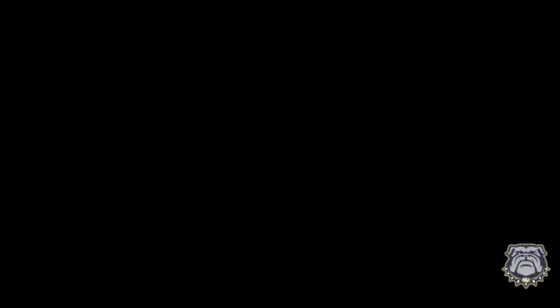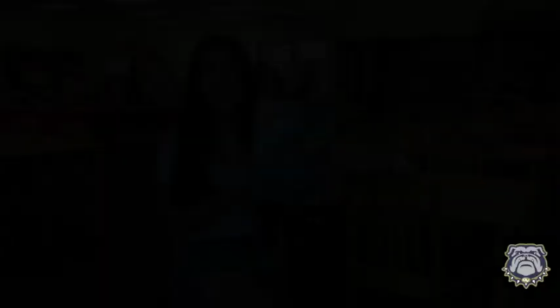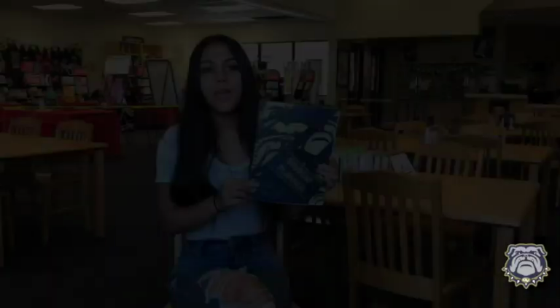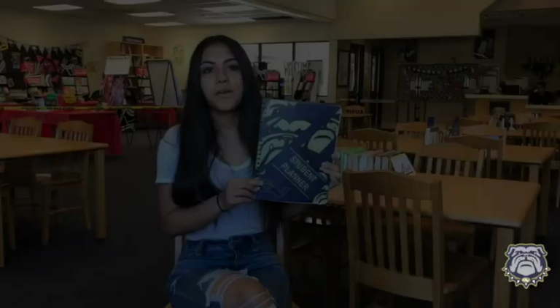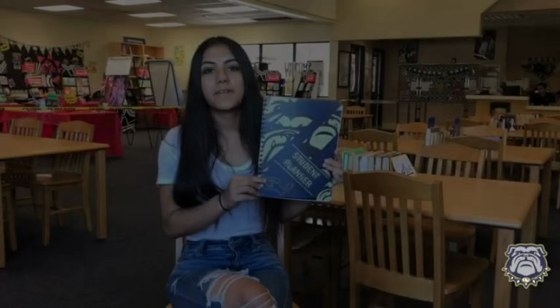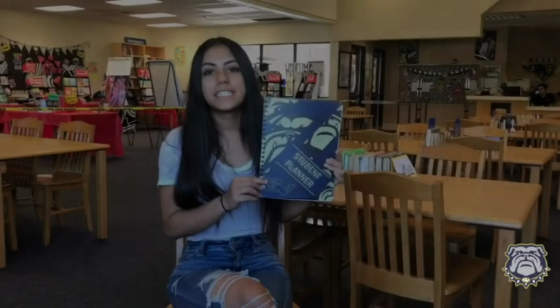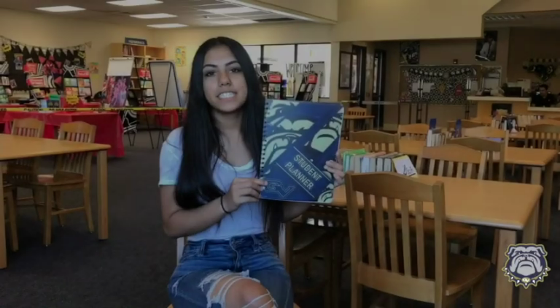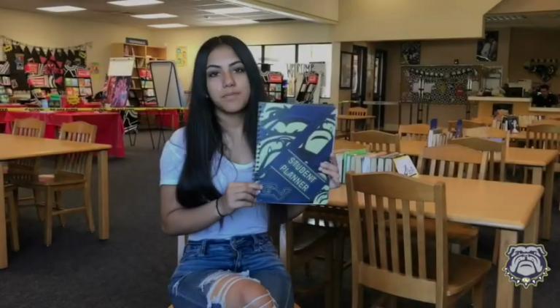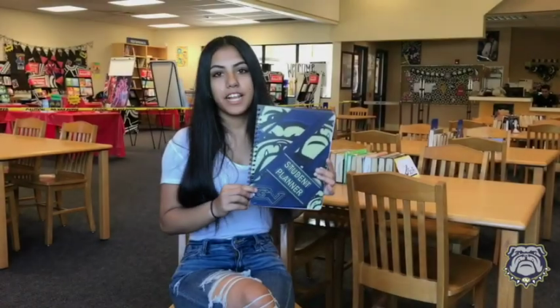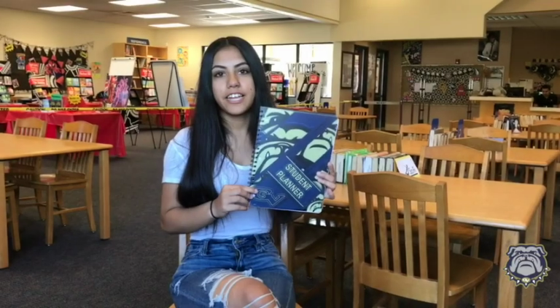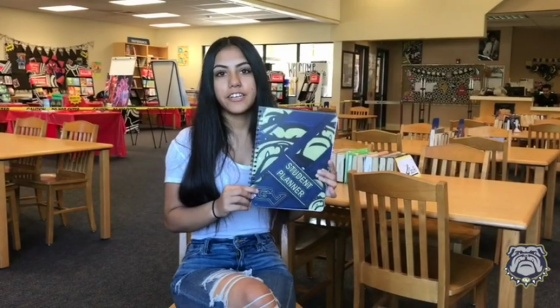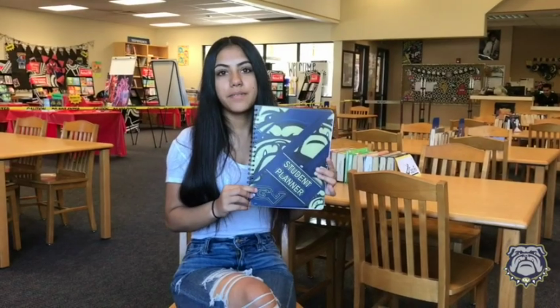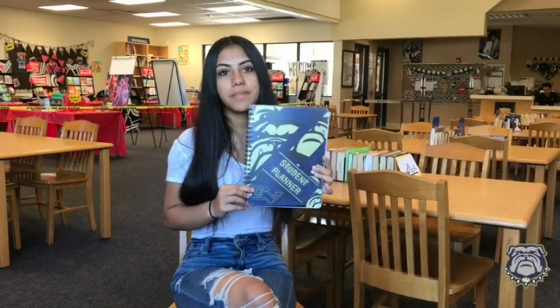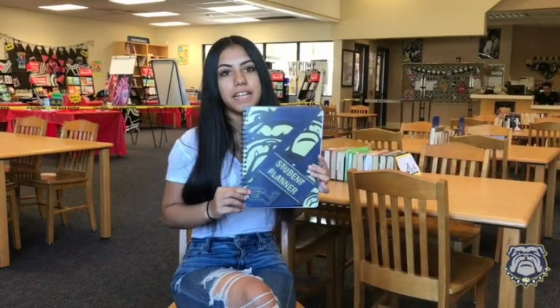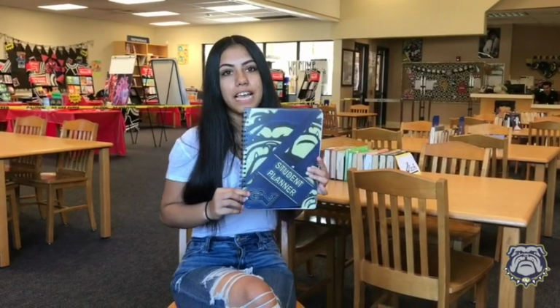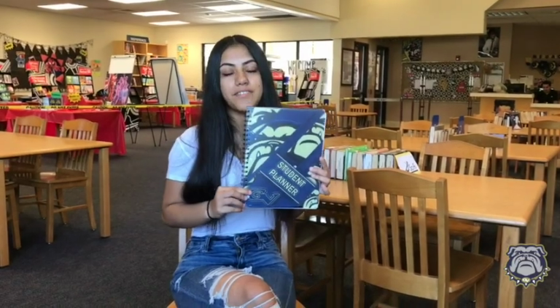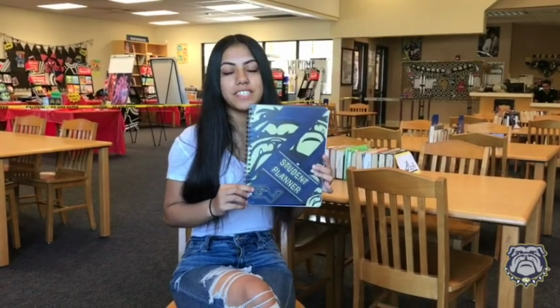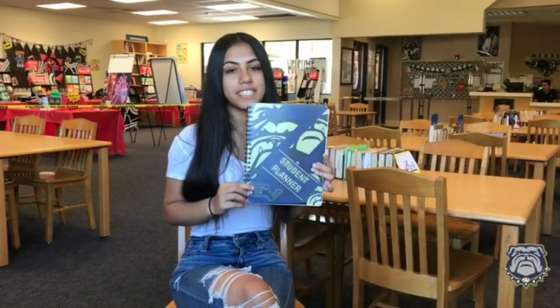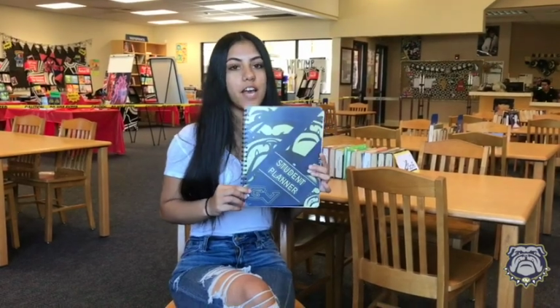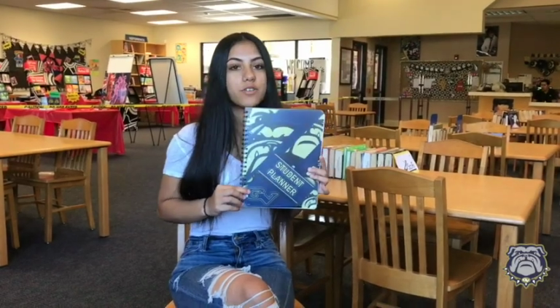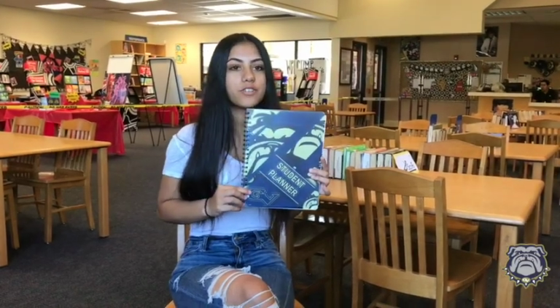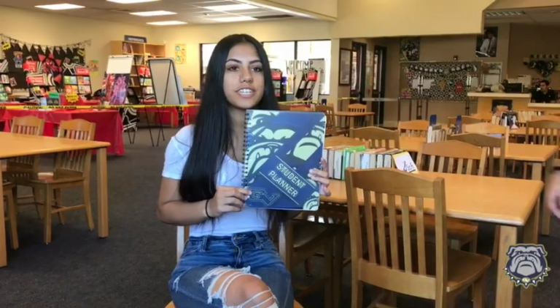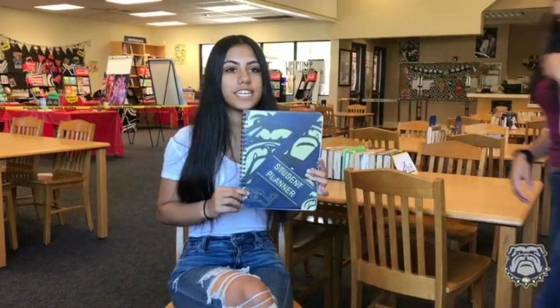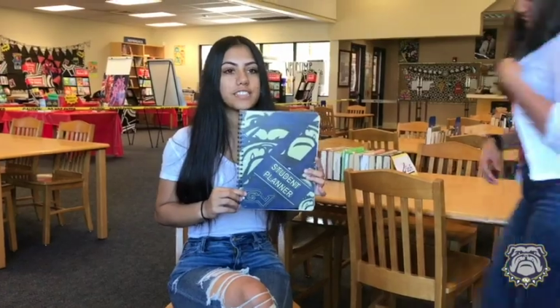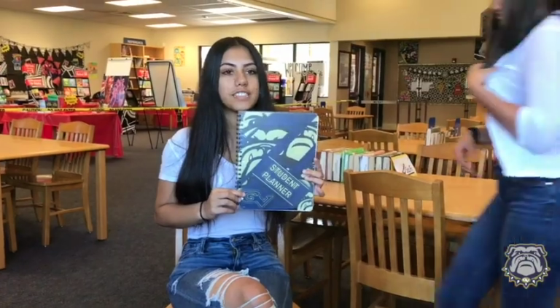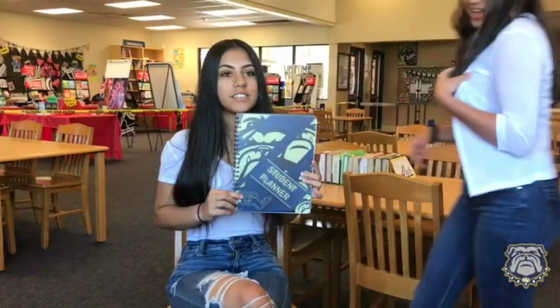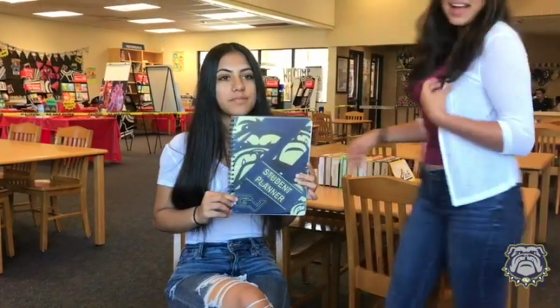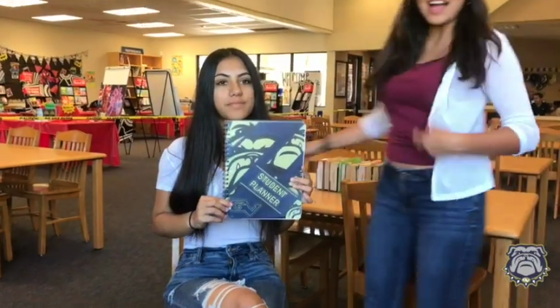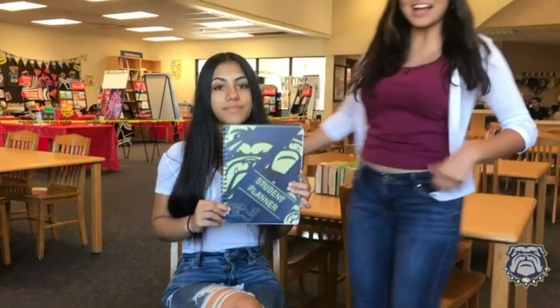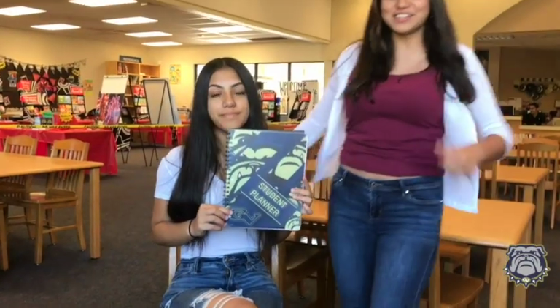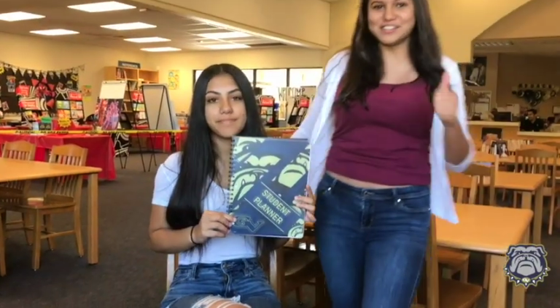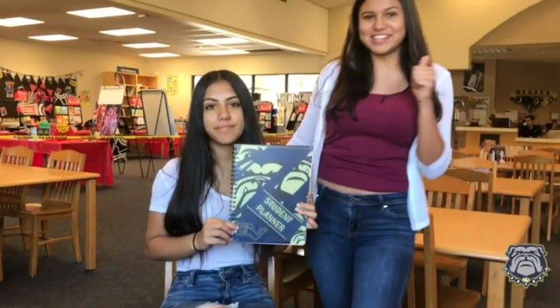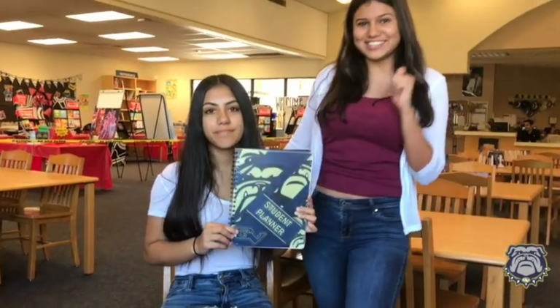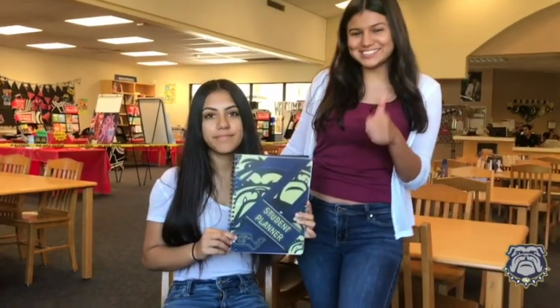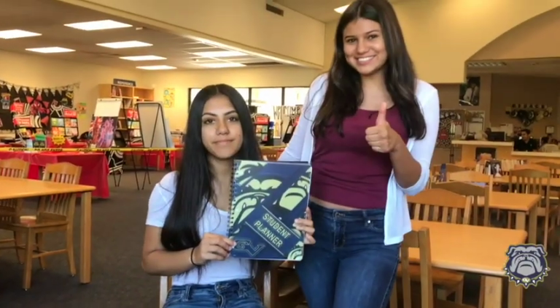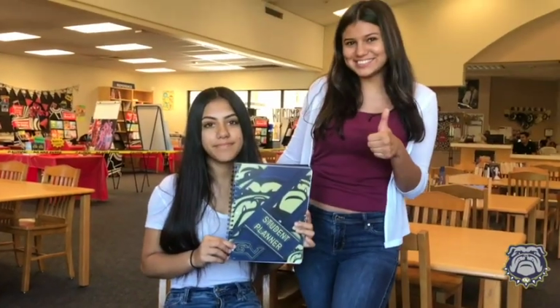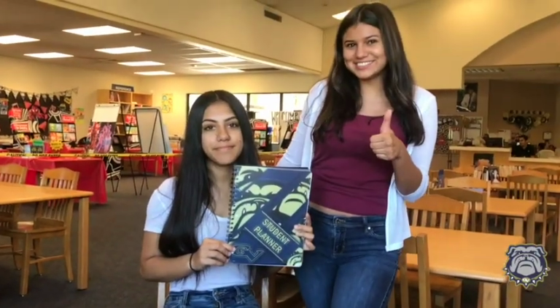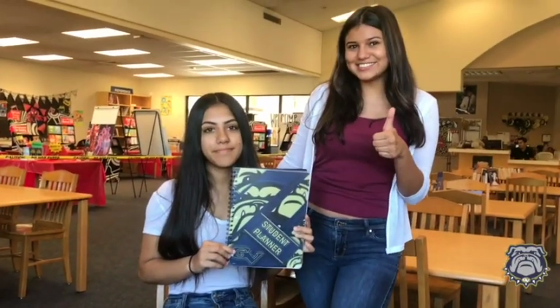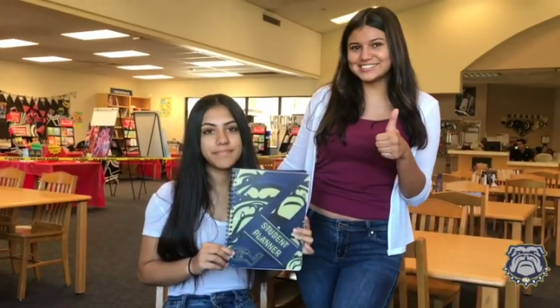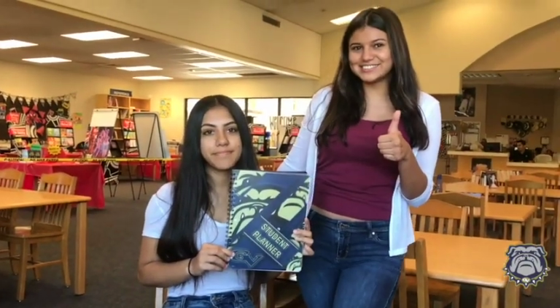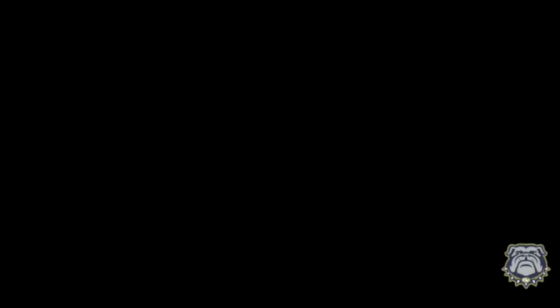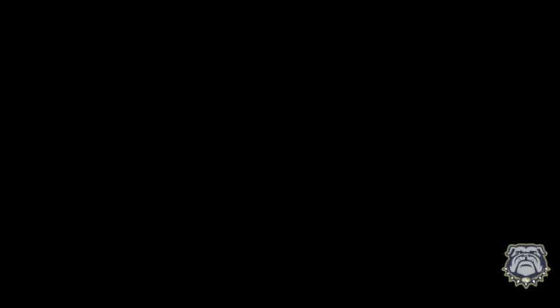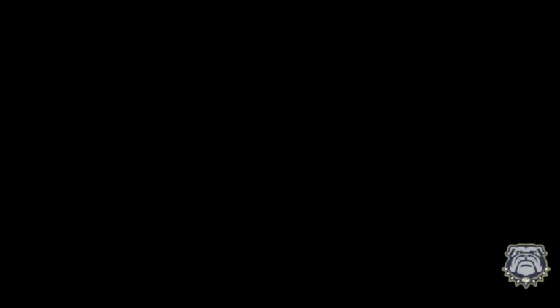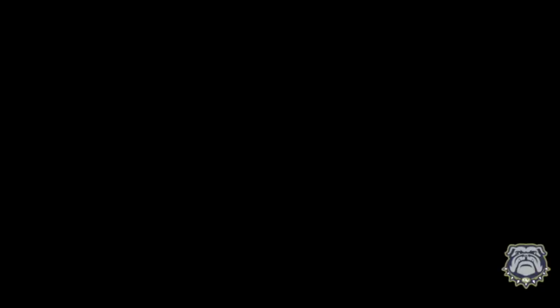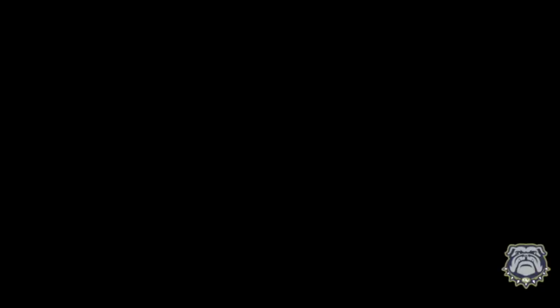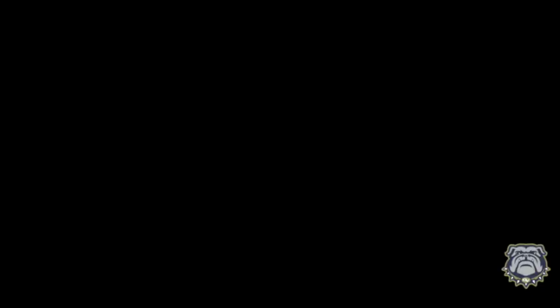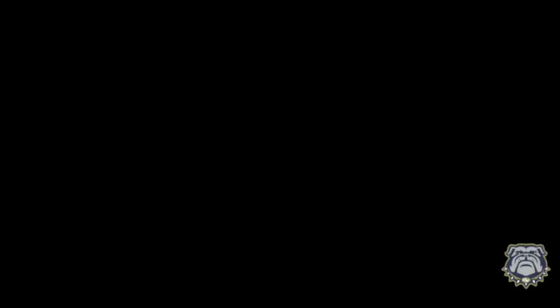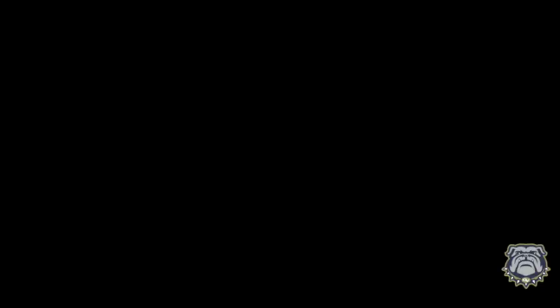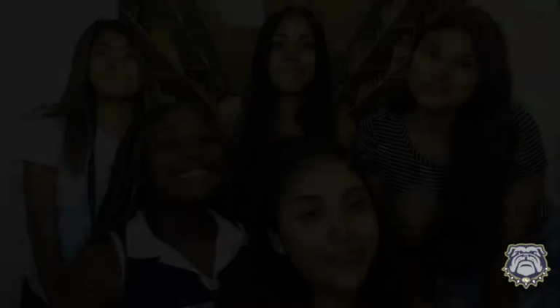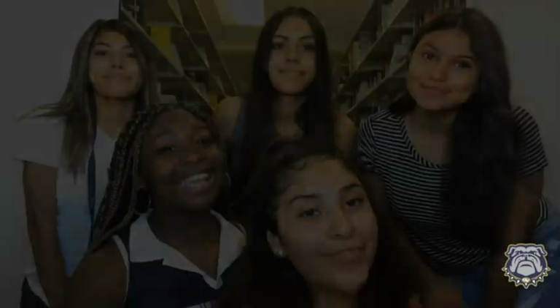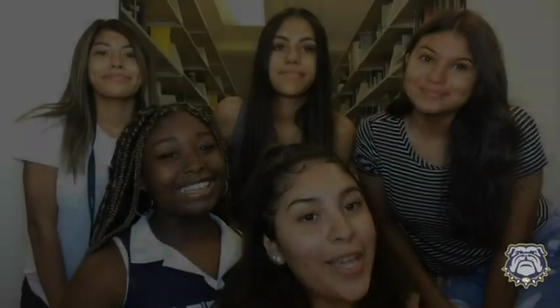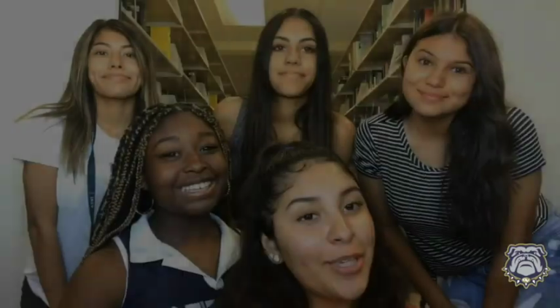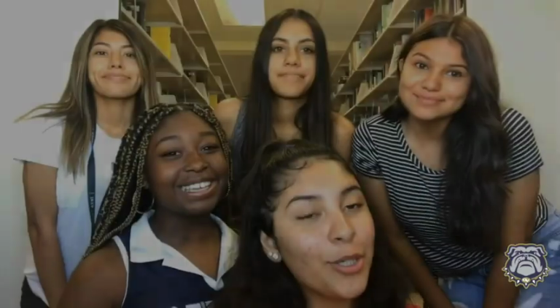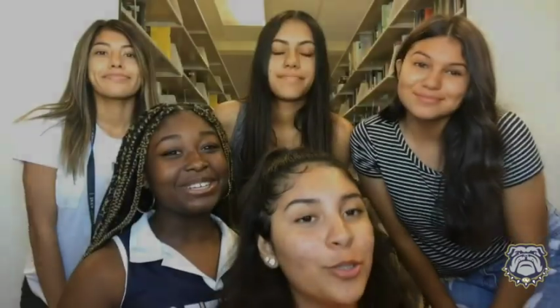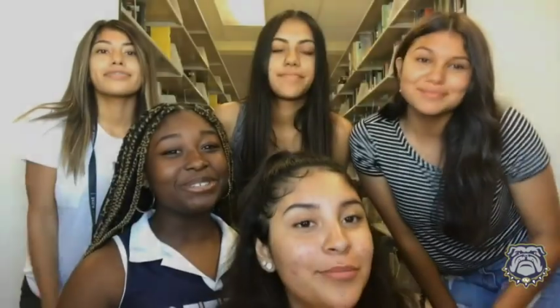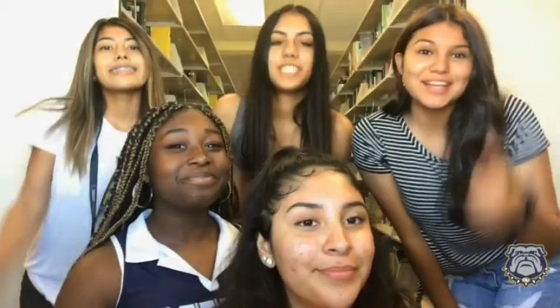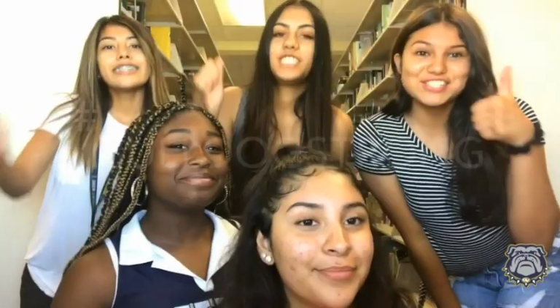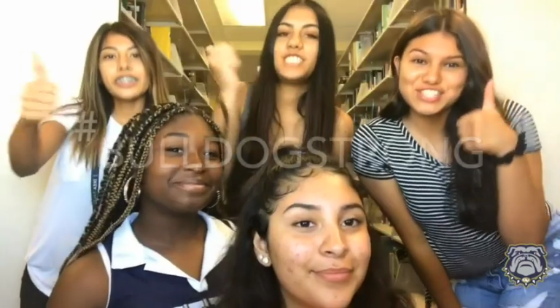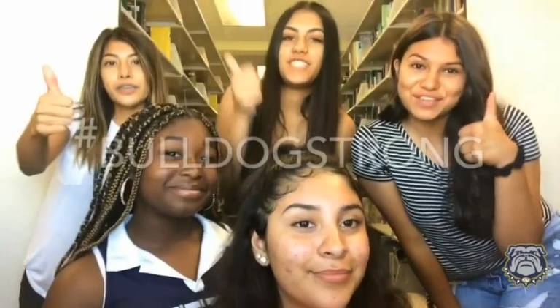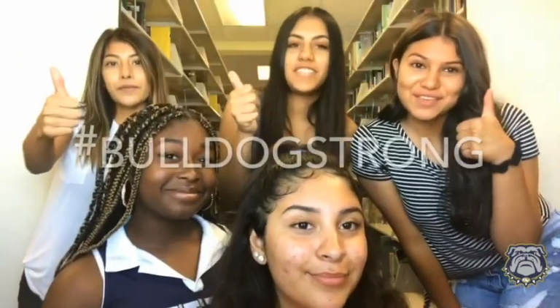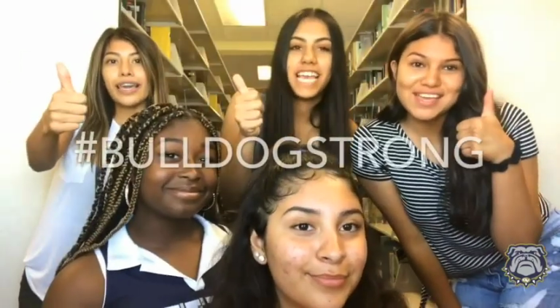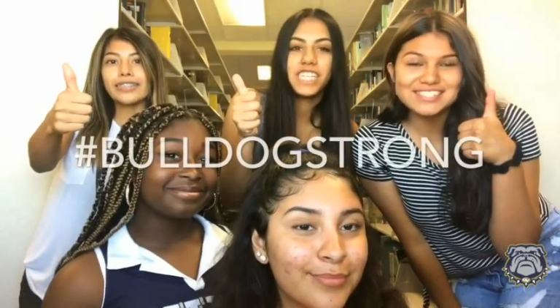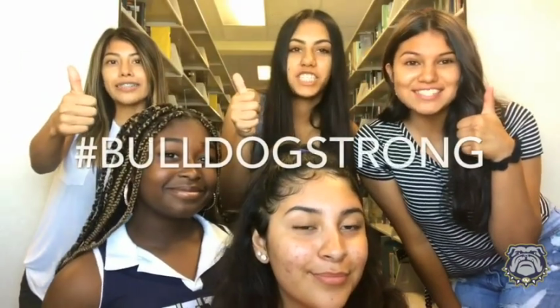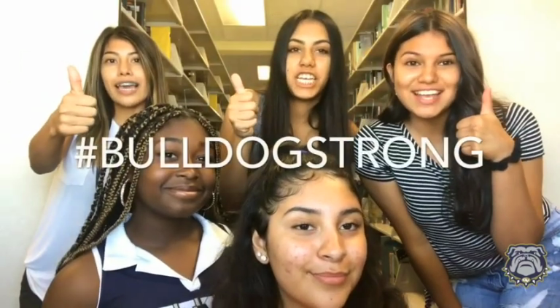With this planner, my life is now organized. I agree. Thank you, GVHS.